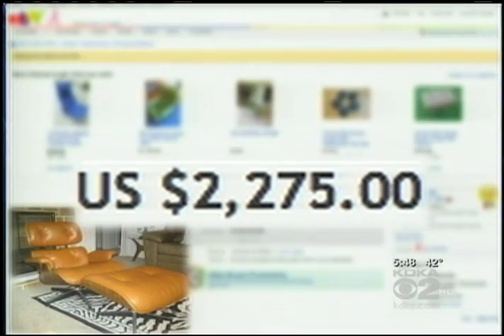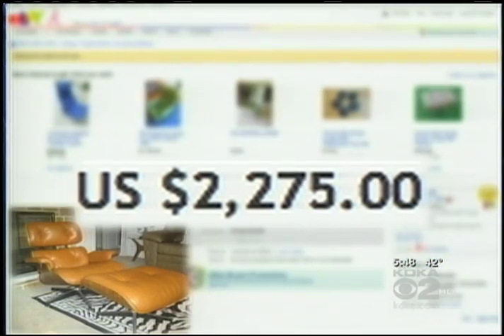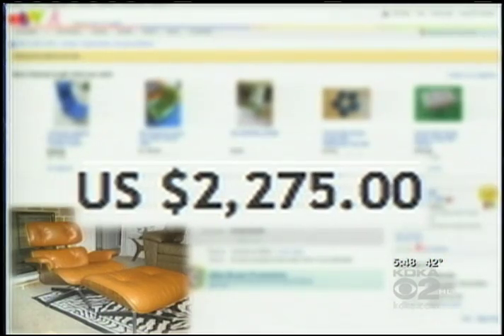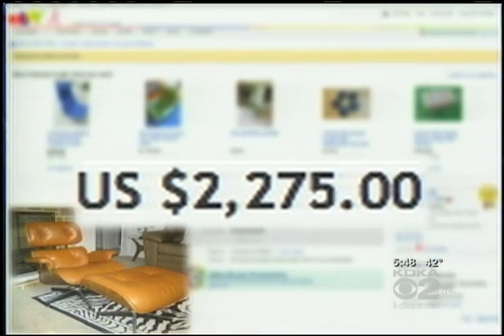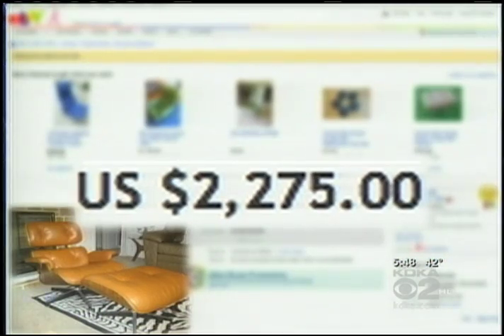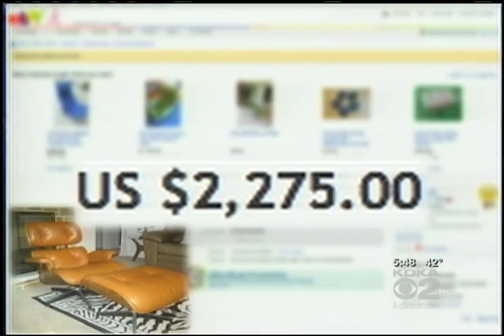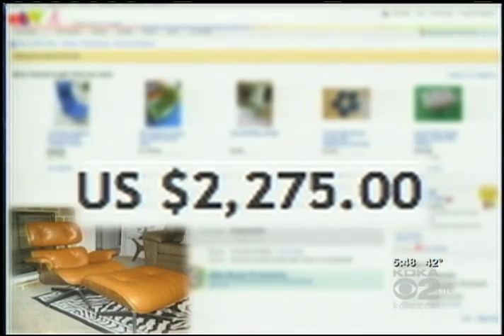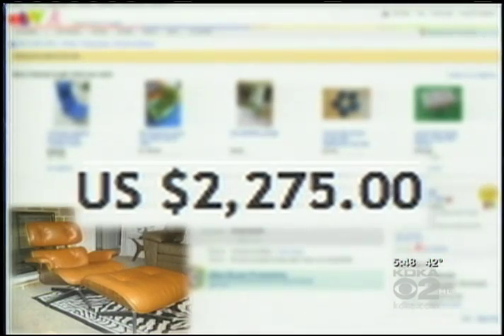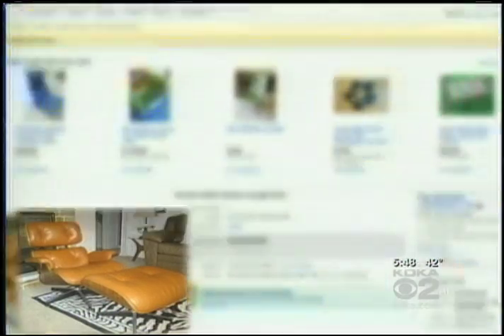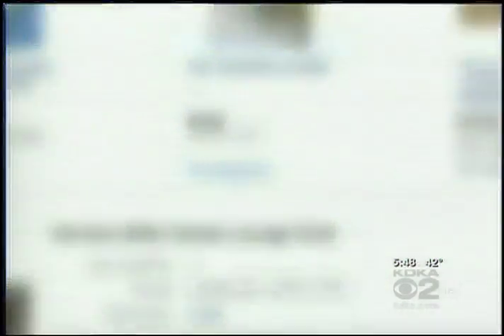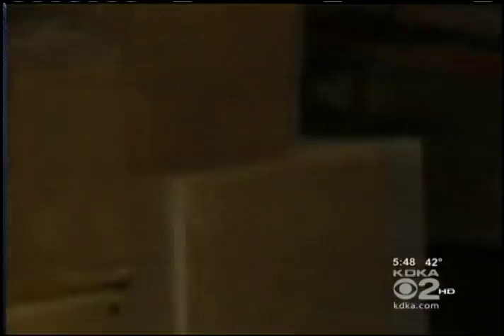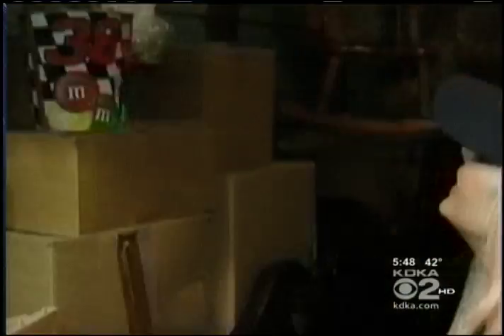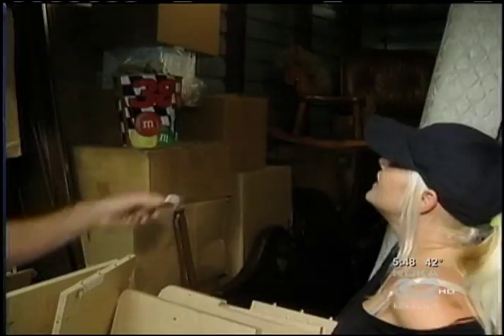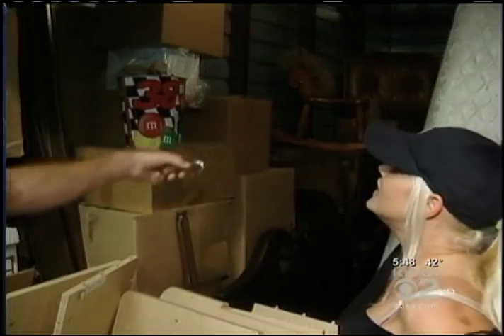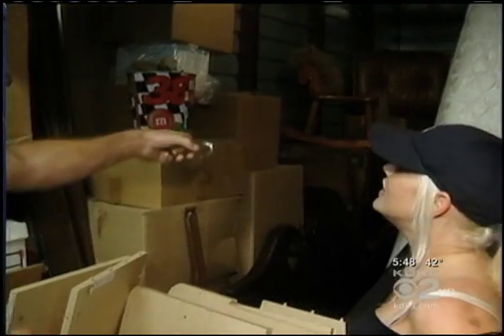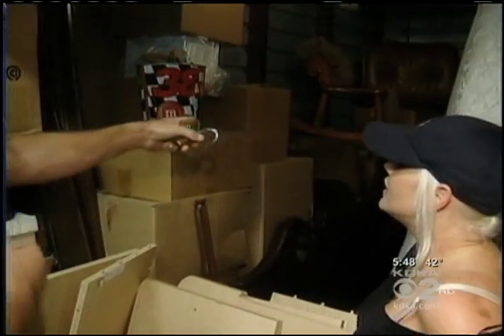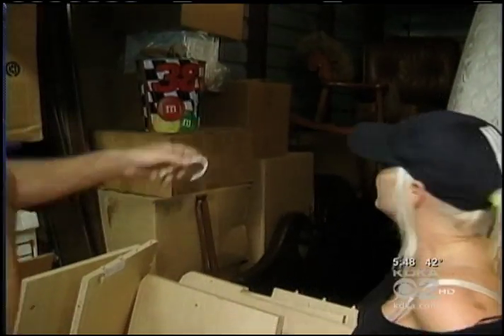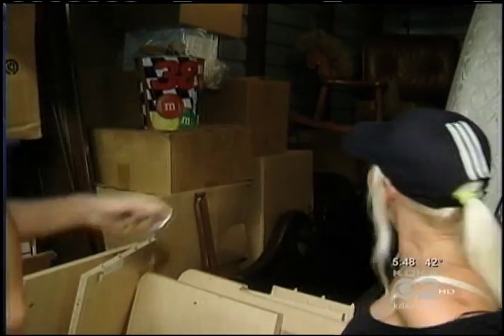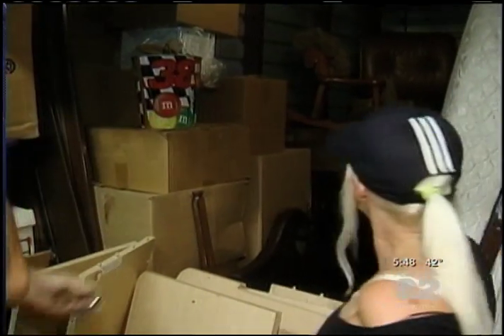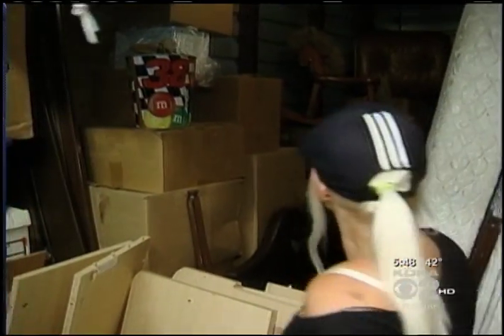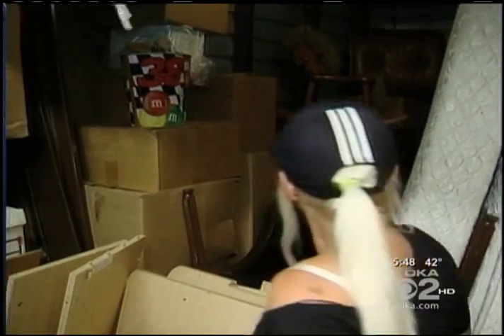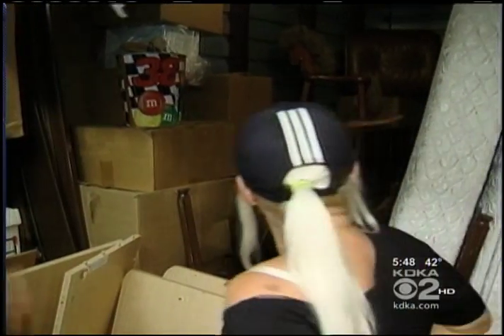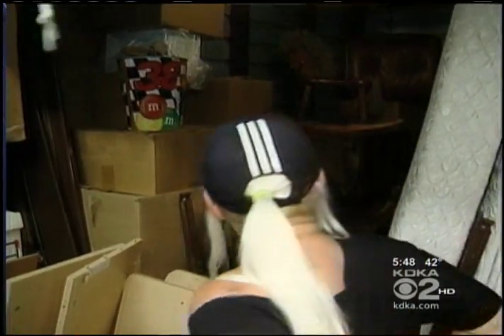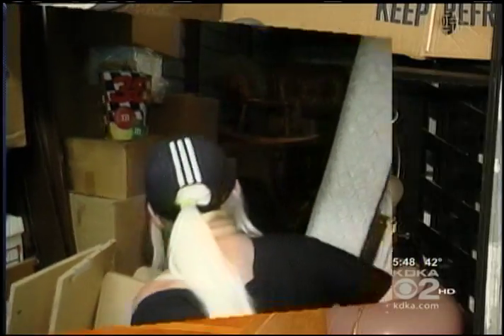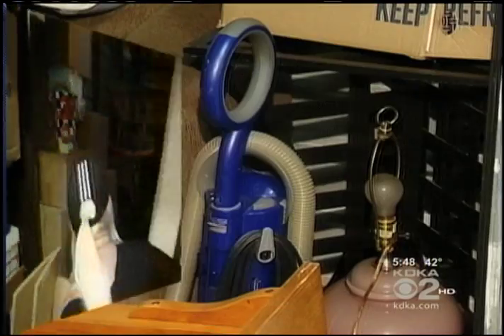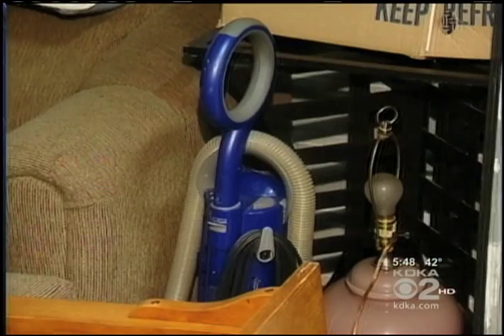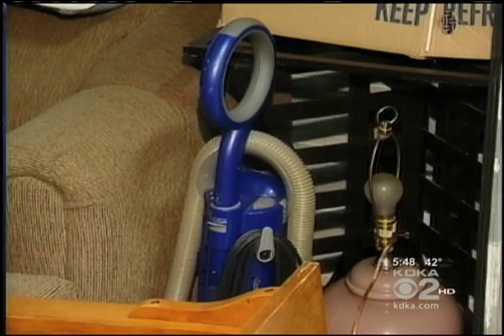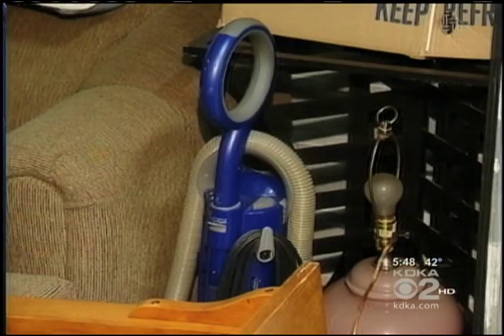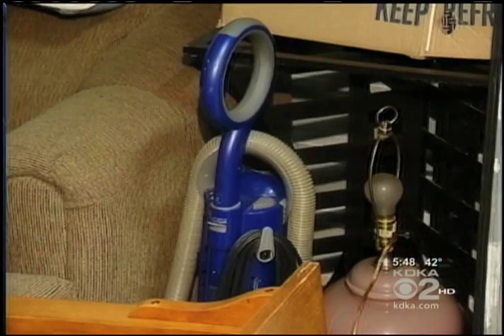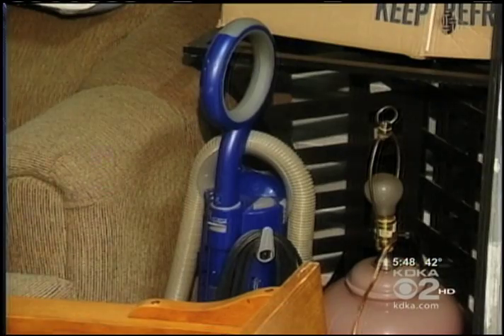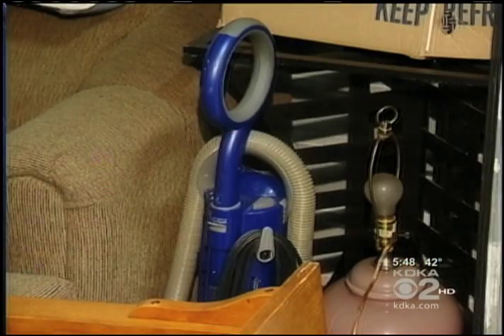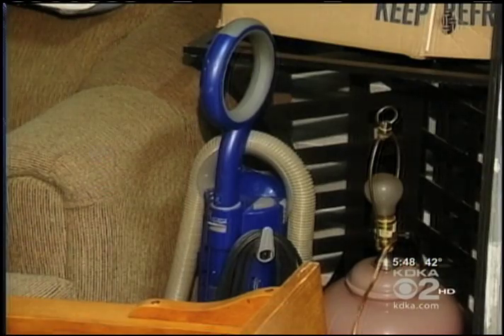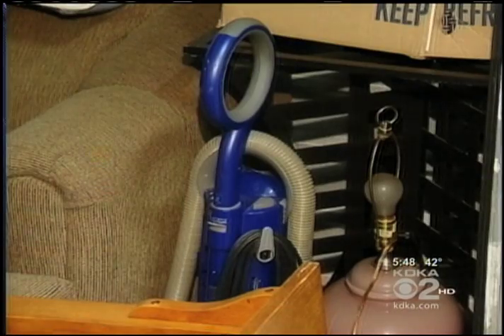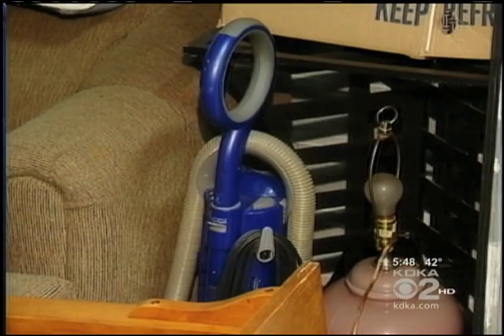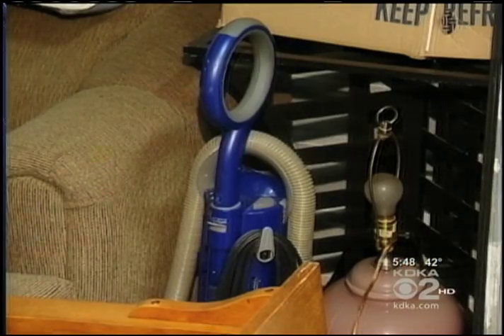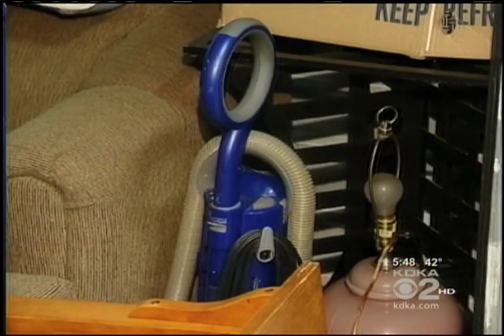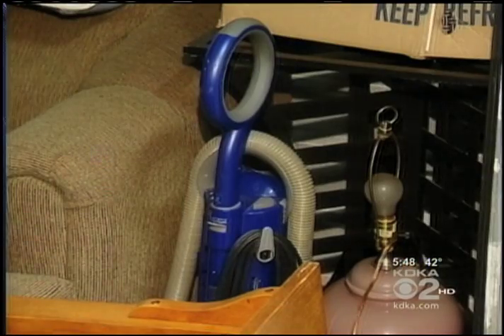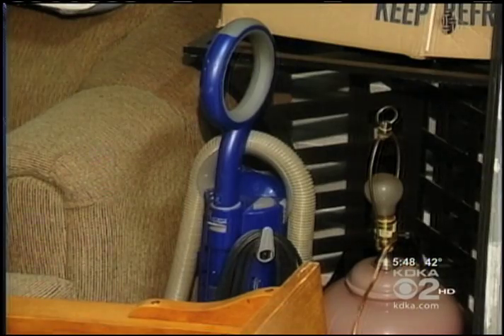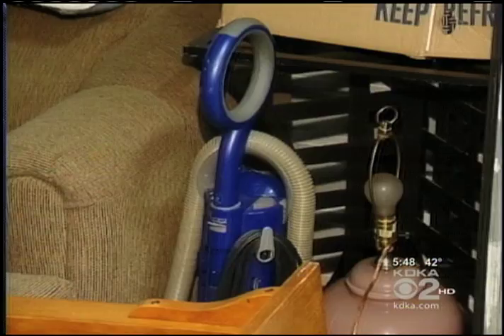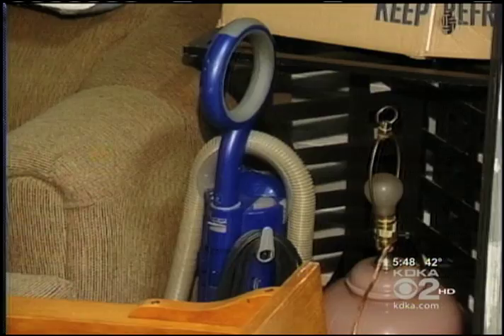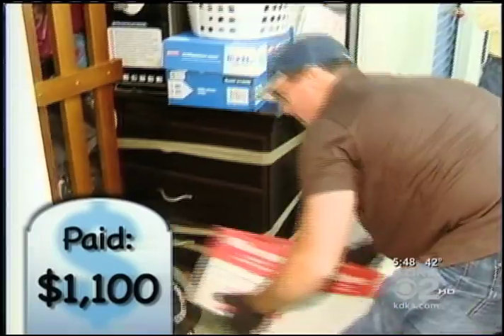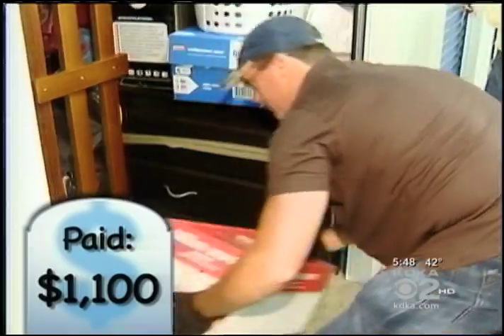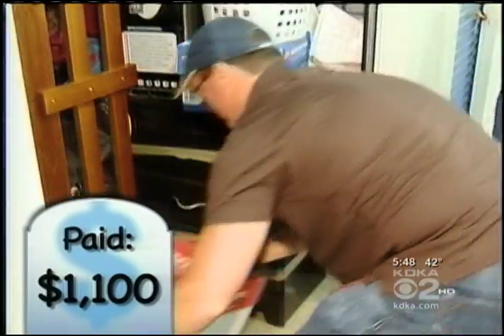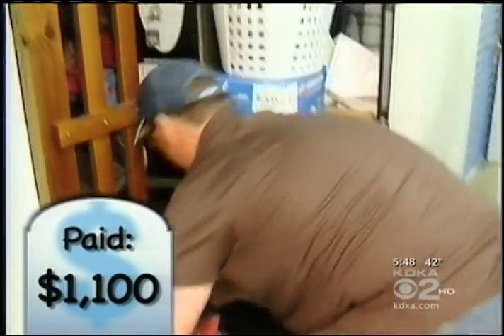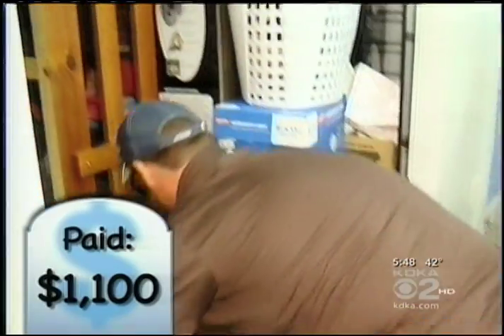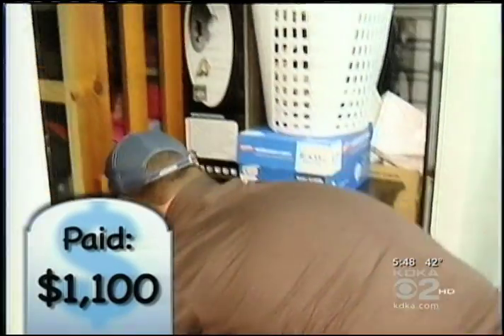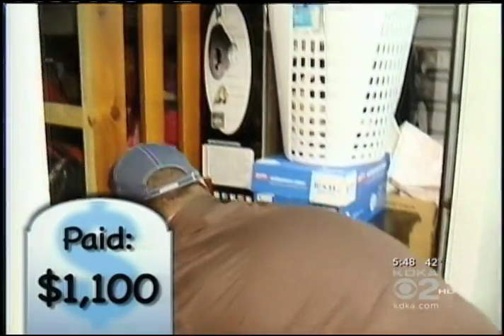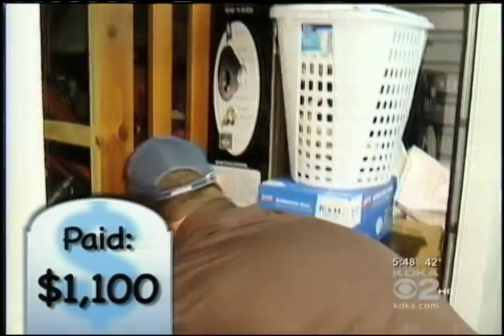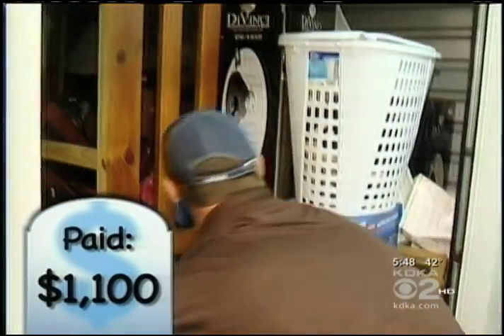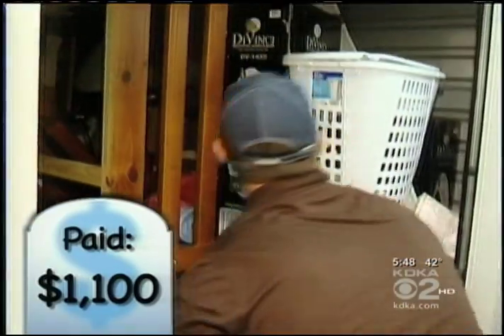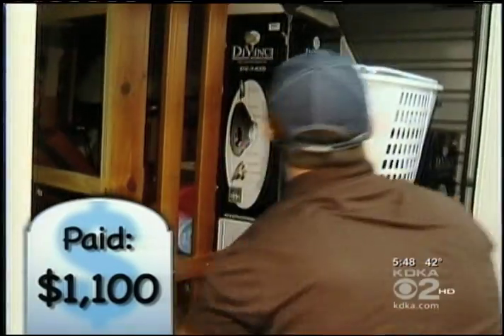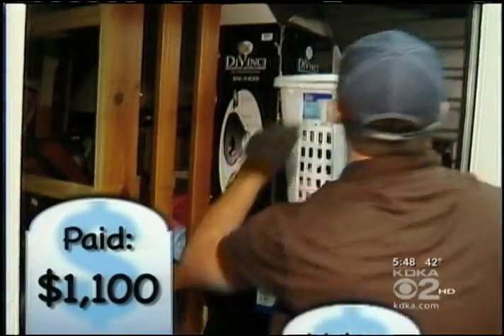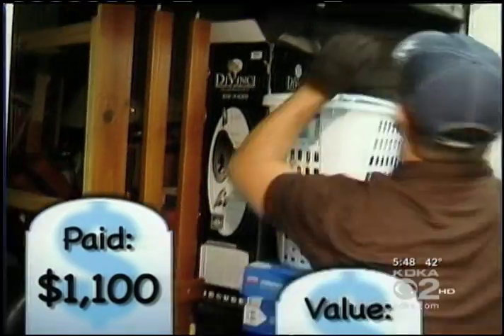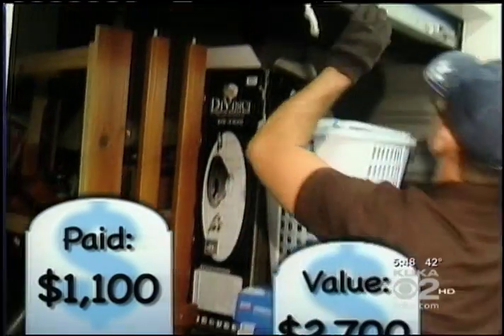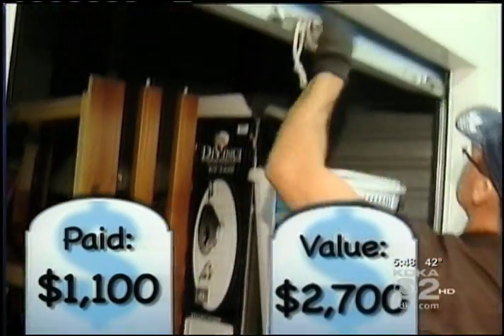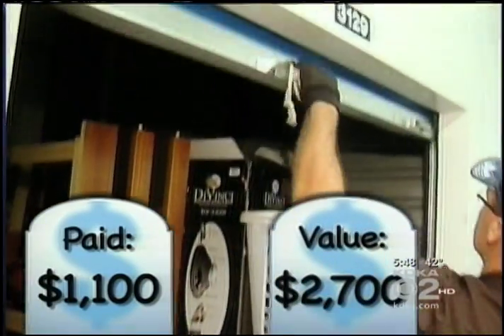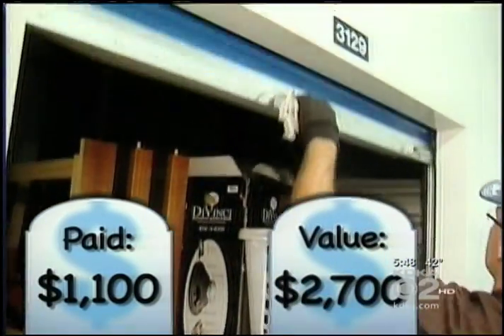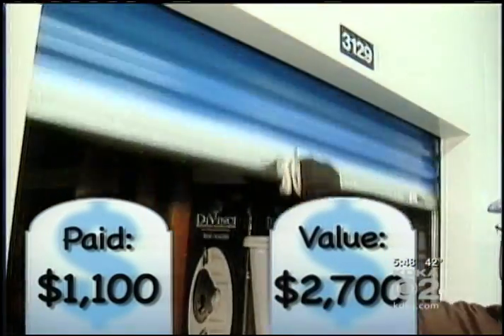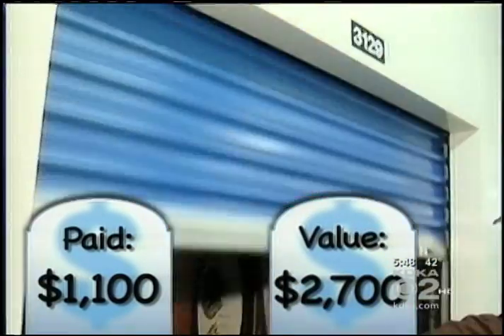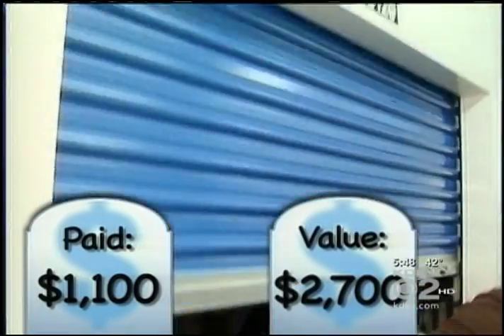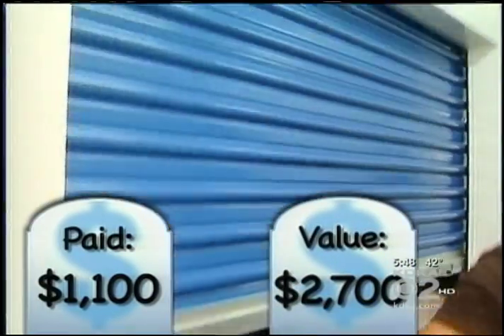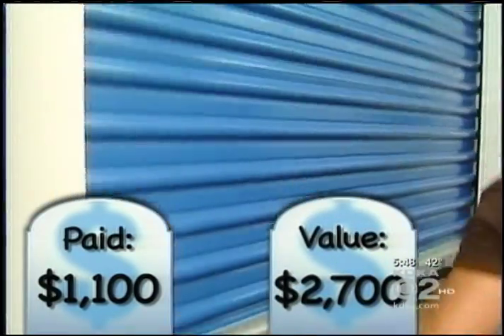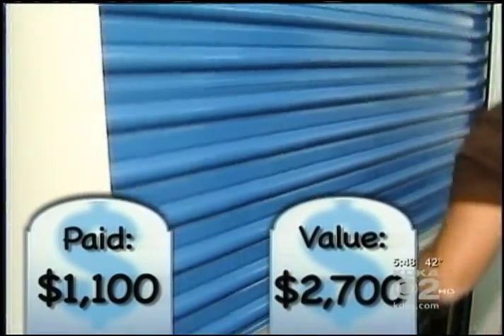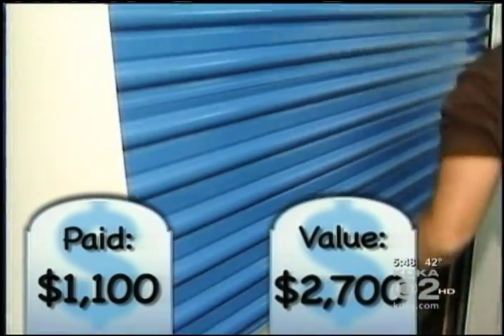And there was more — a washer and dryer in the back, plus another piece of furniture. The grand total was more than $2,700.